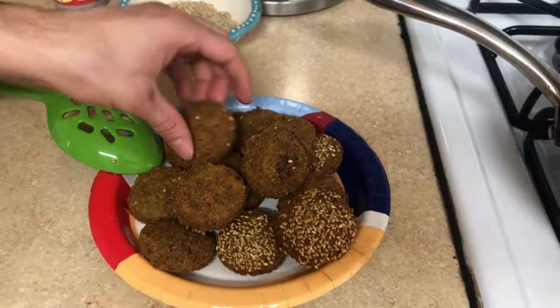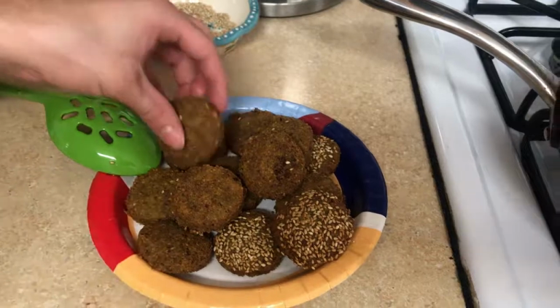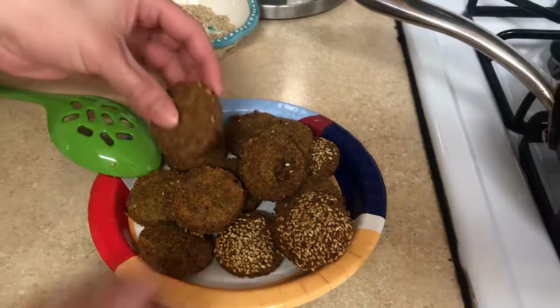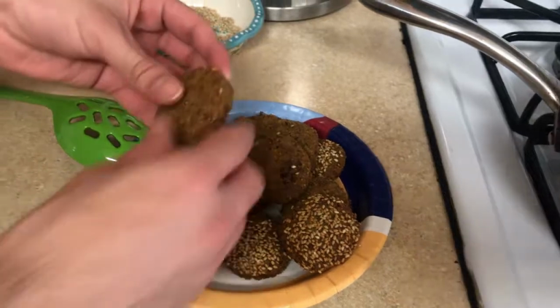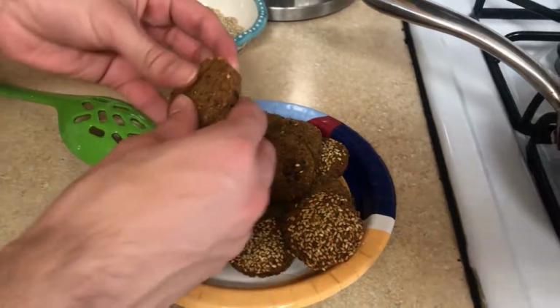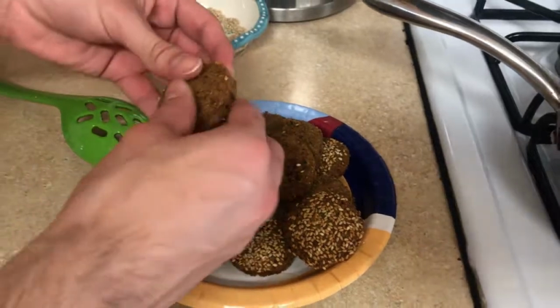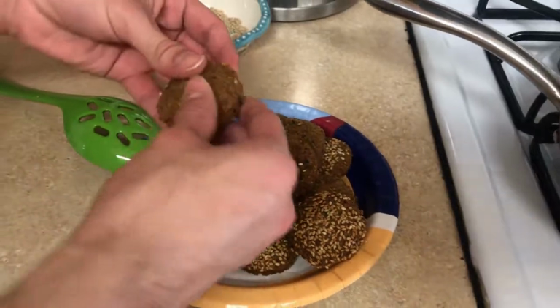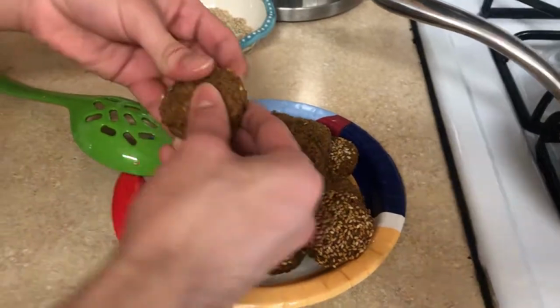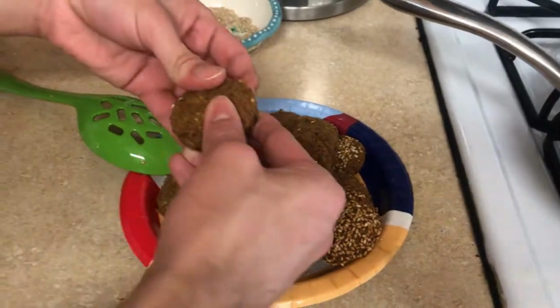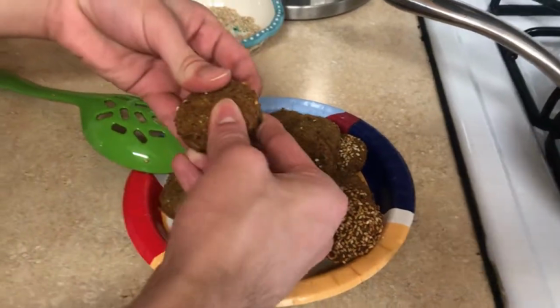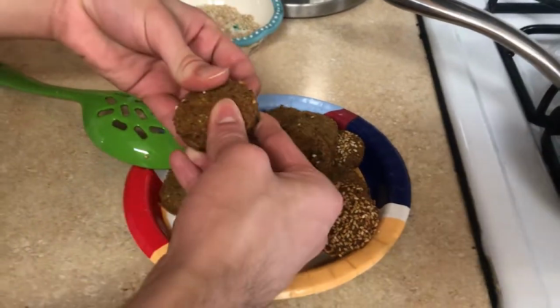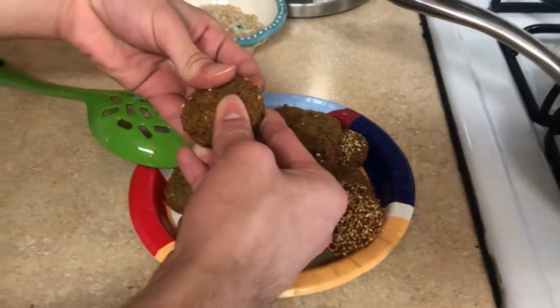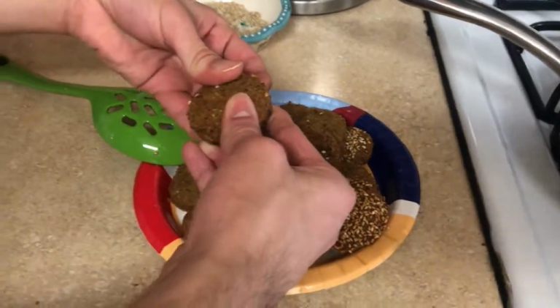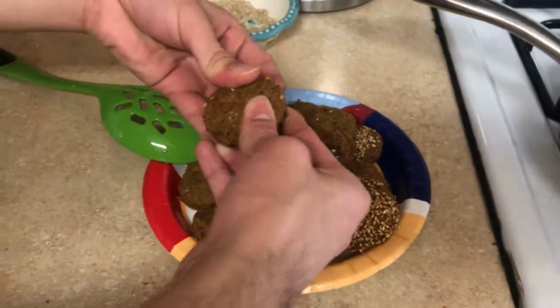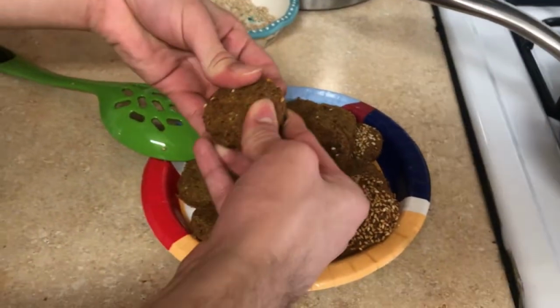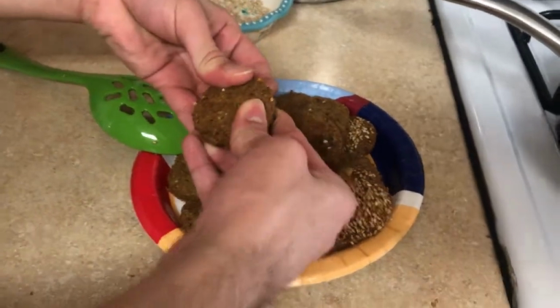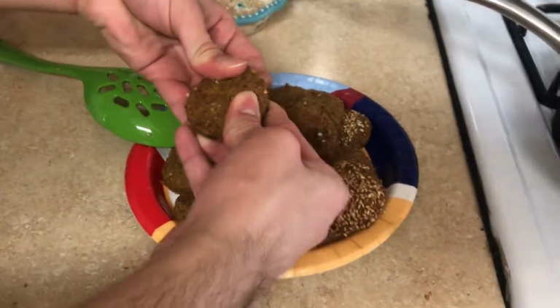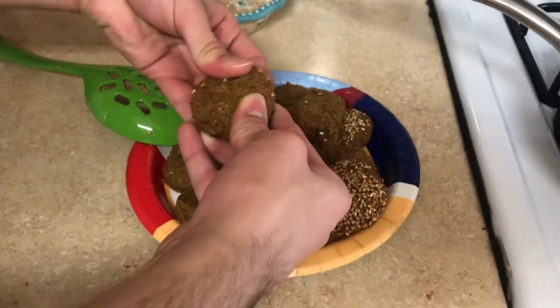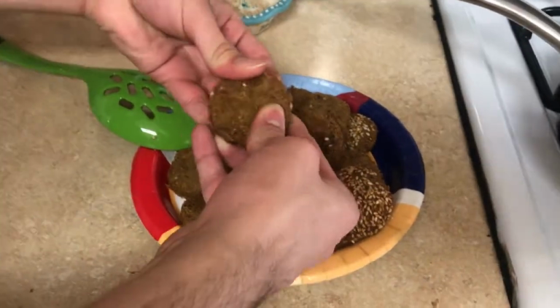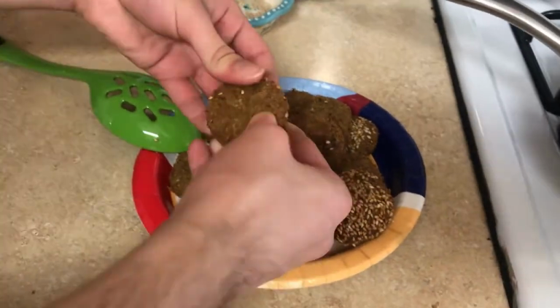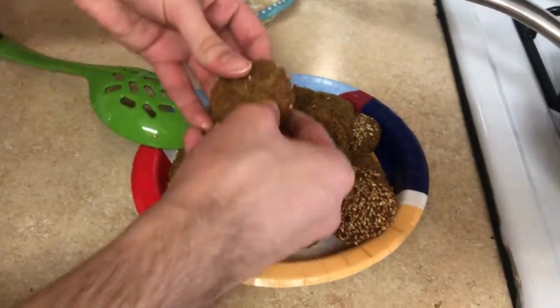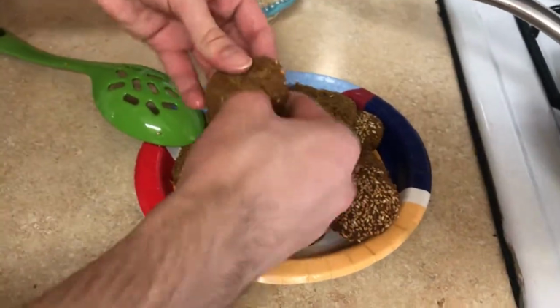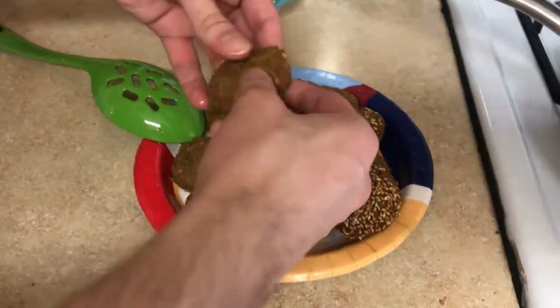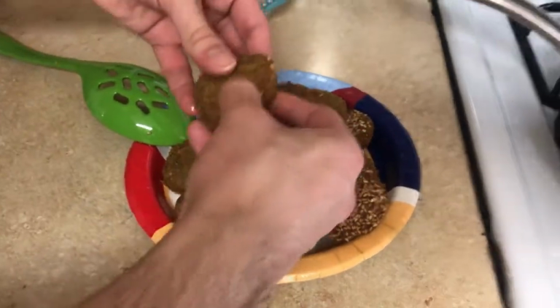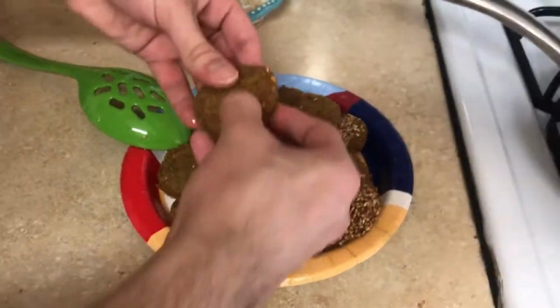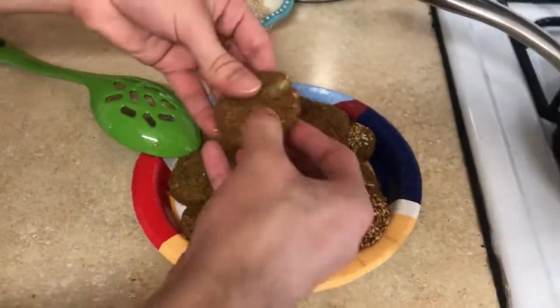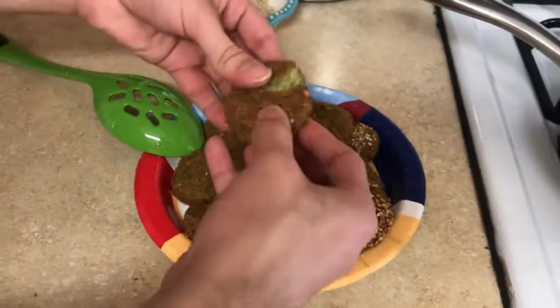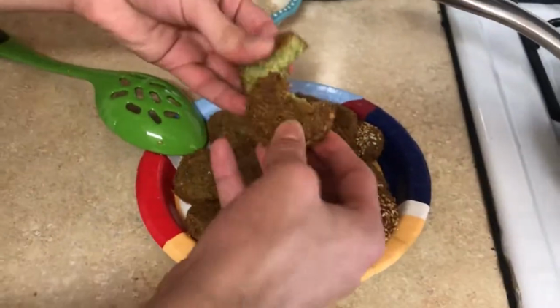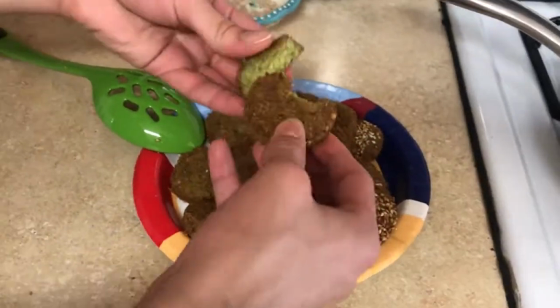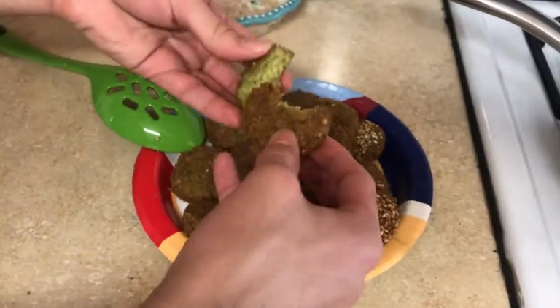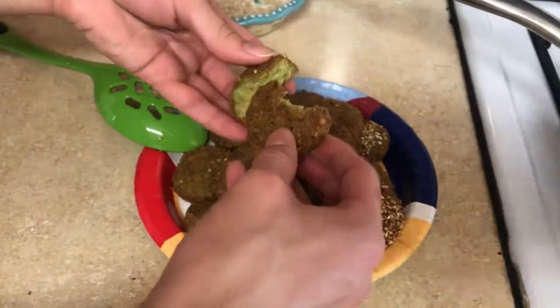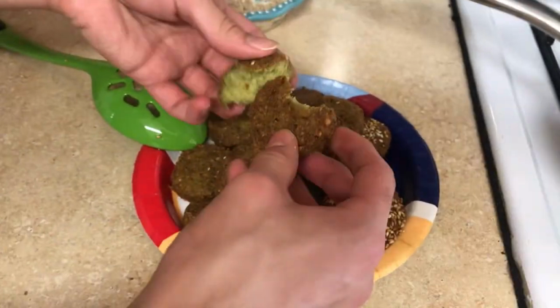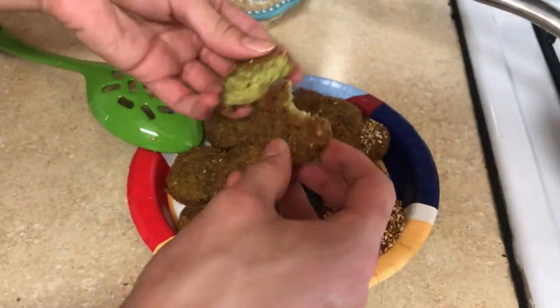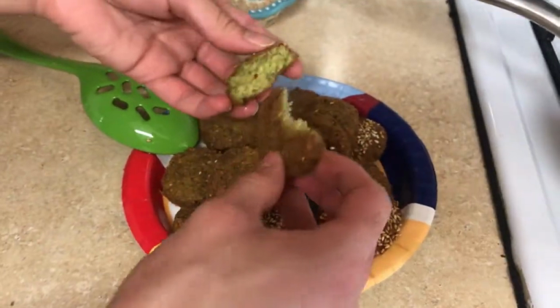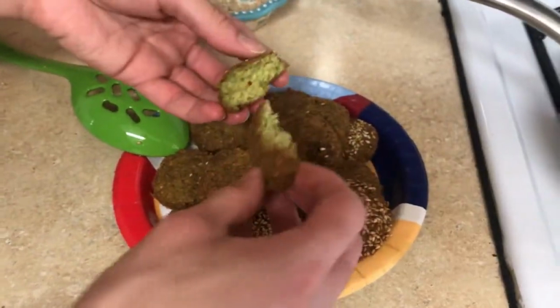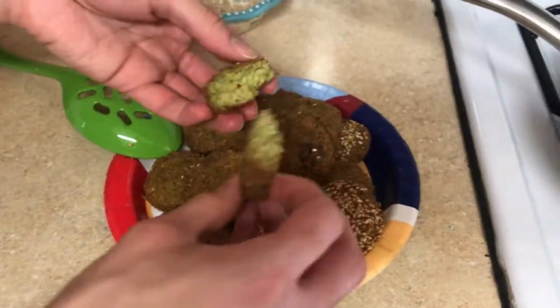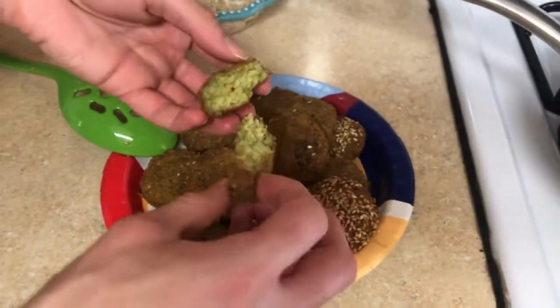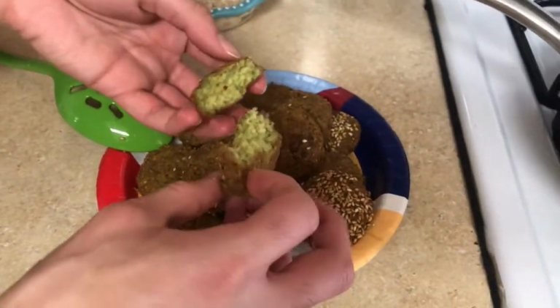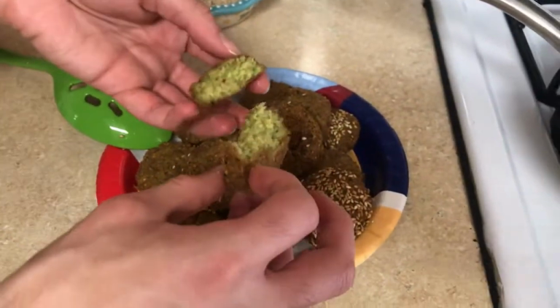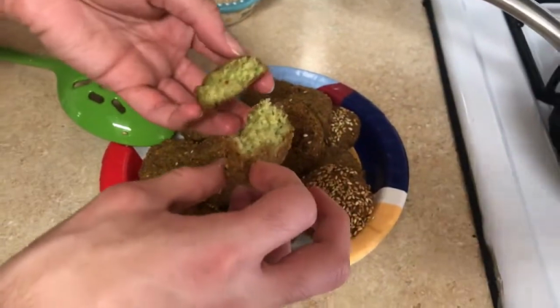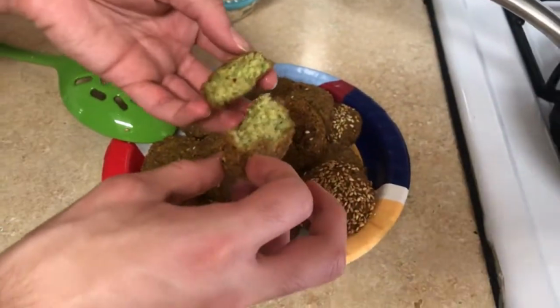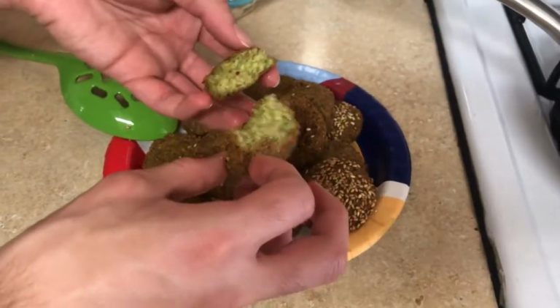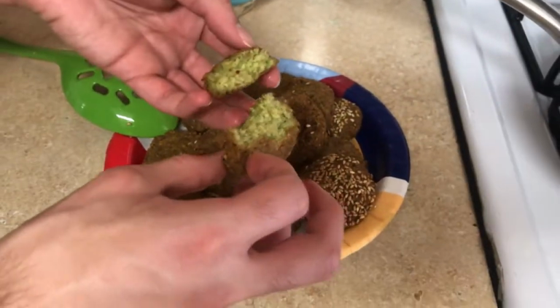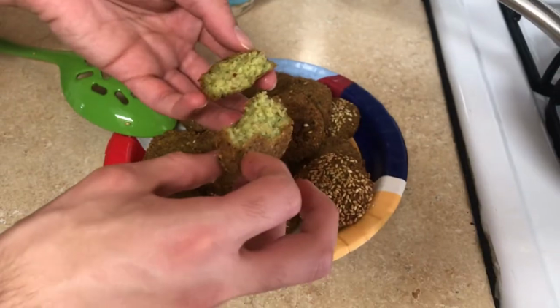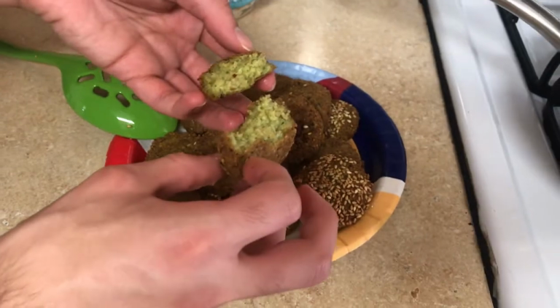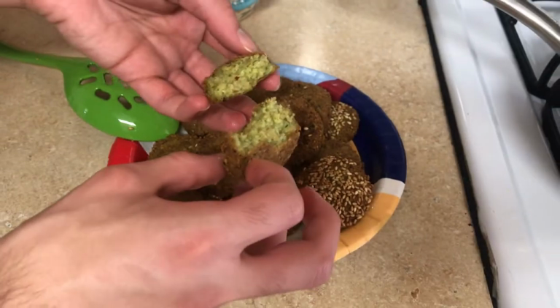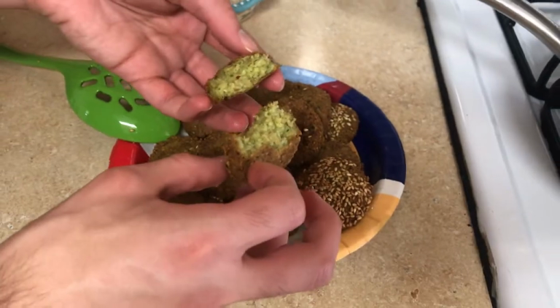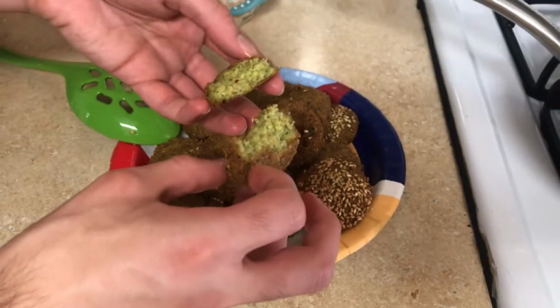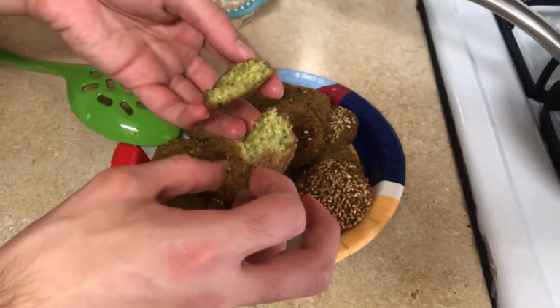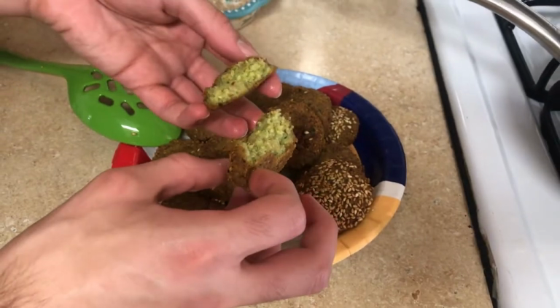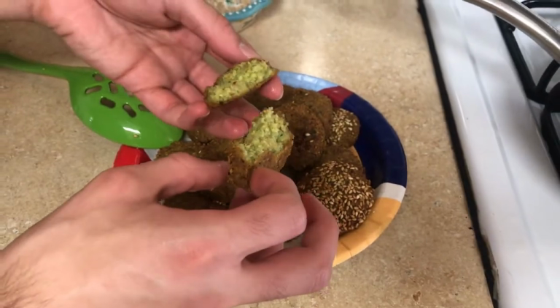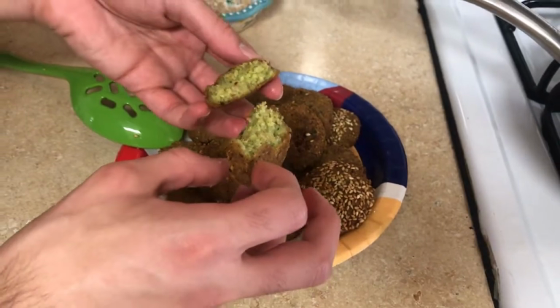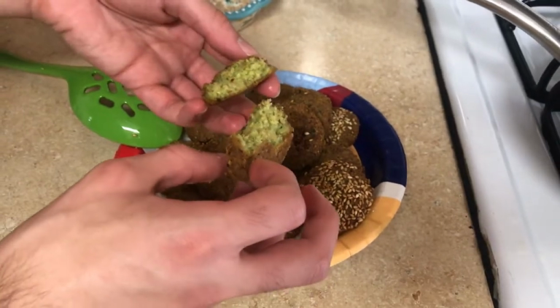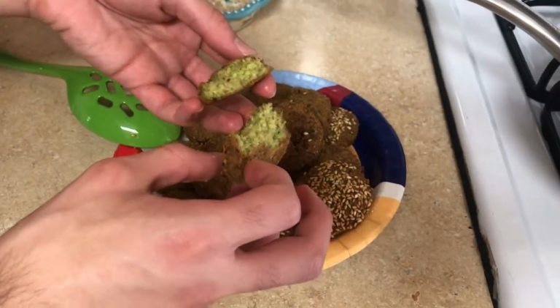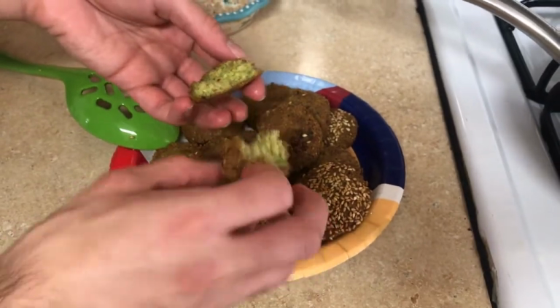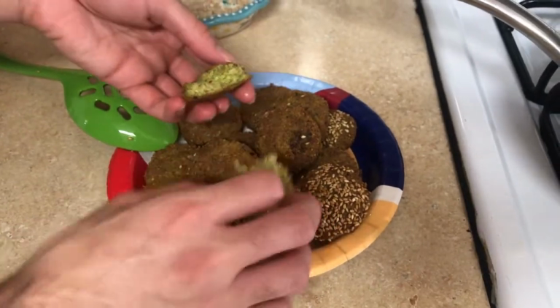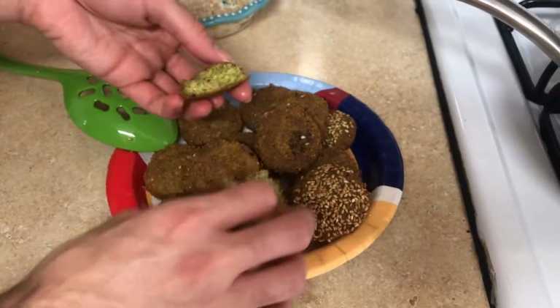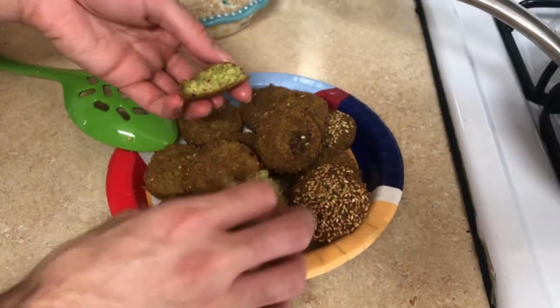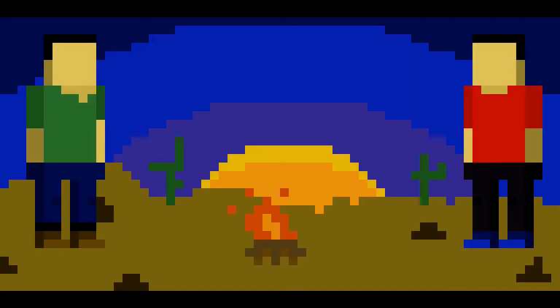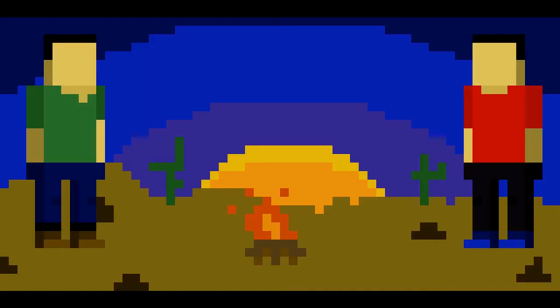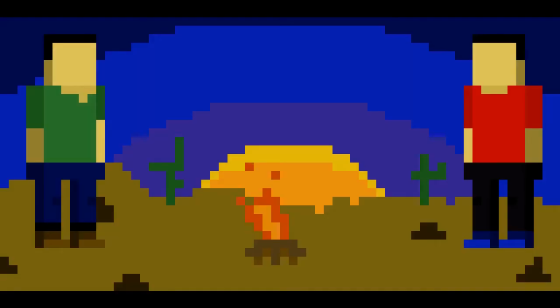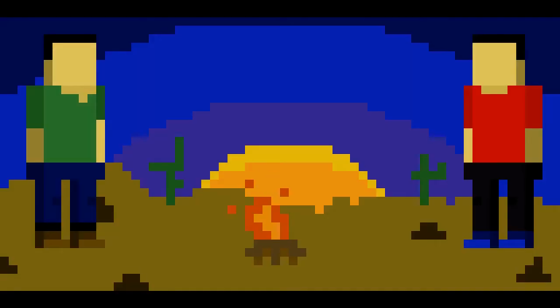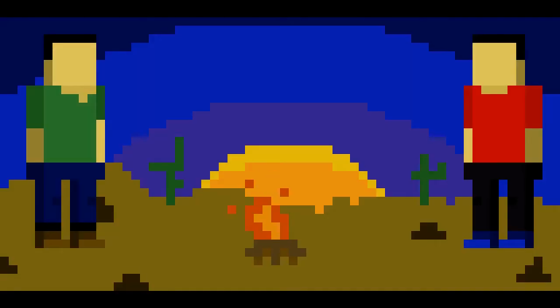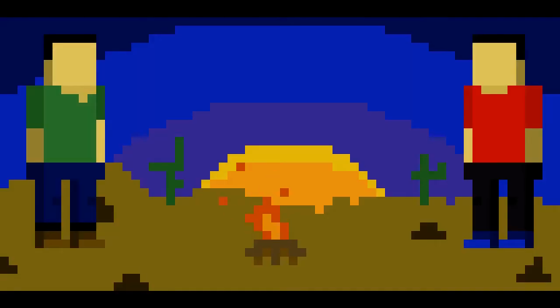In this video, I'm going to show you how to make falafels. Although I'm going to be making 6 pounds, I'm going to show you how to make a small batch of falafels at home.